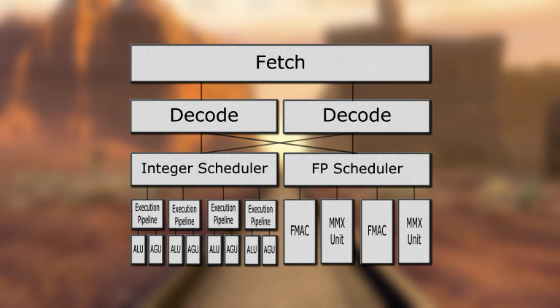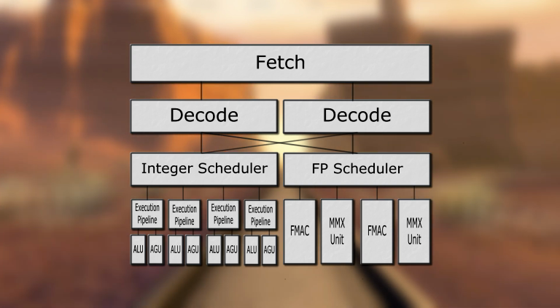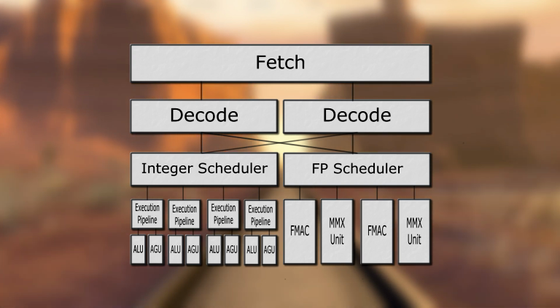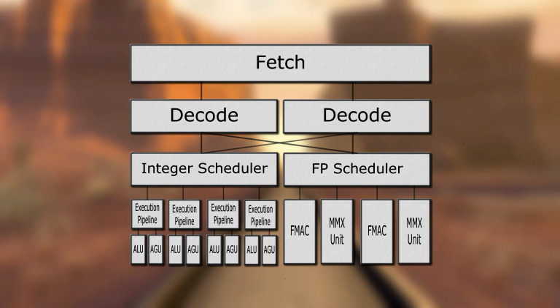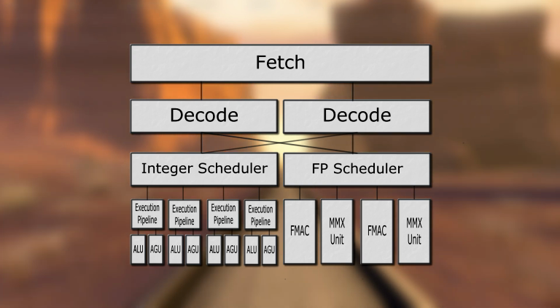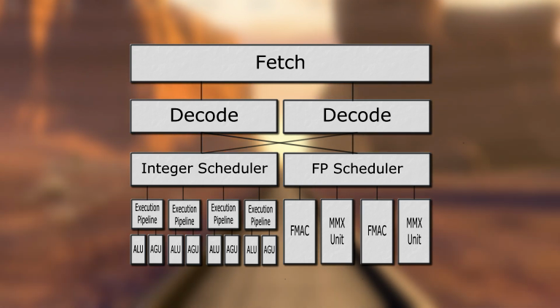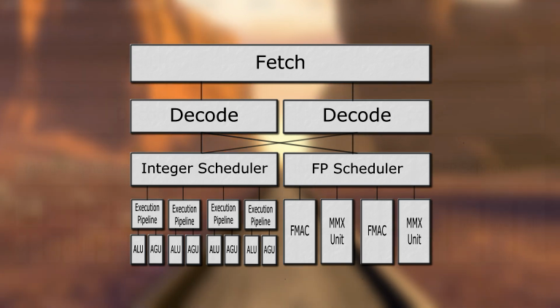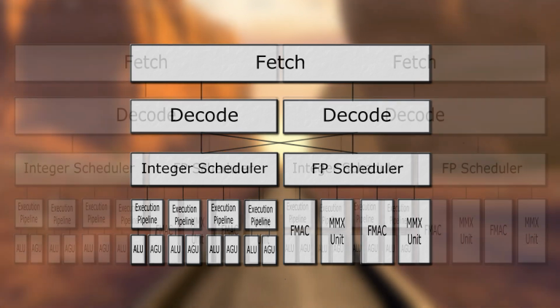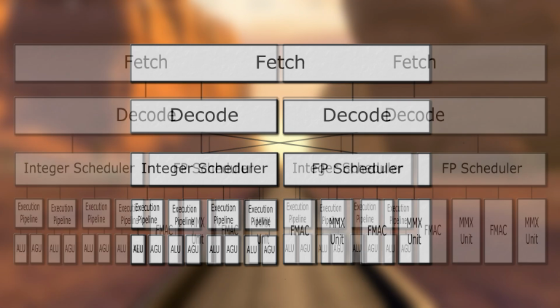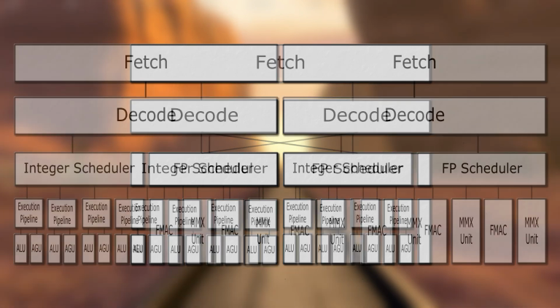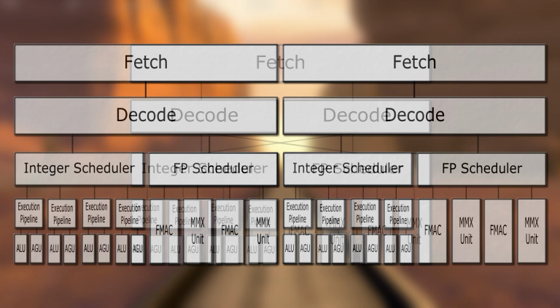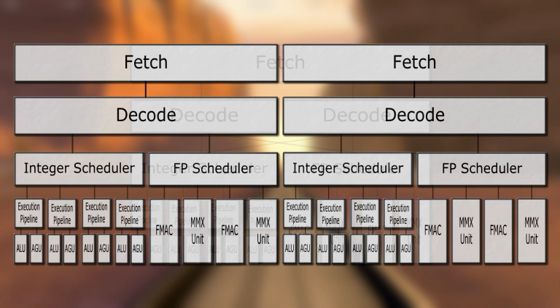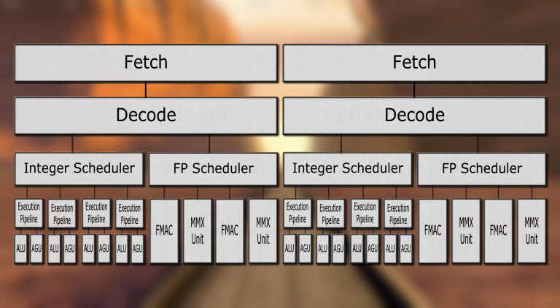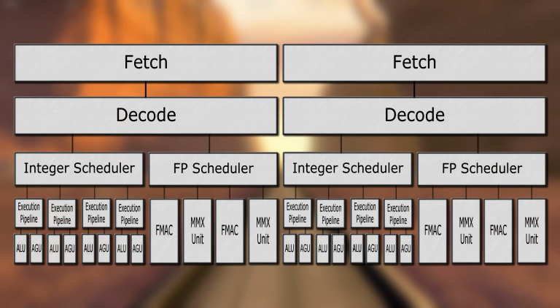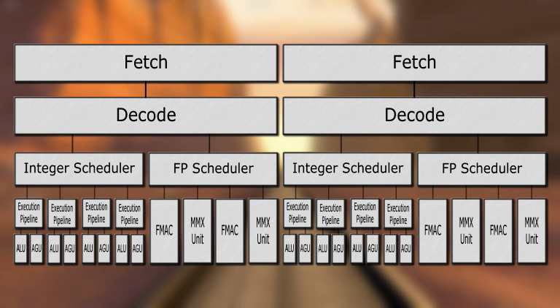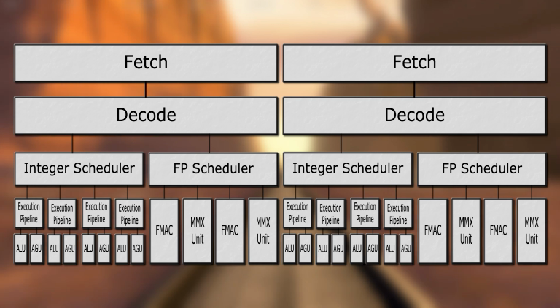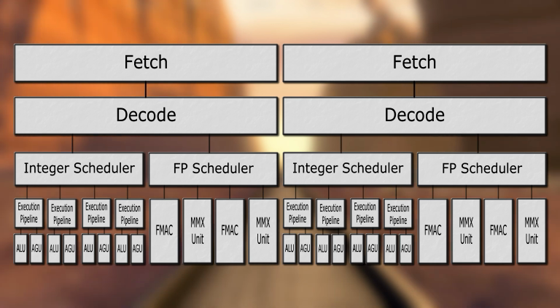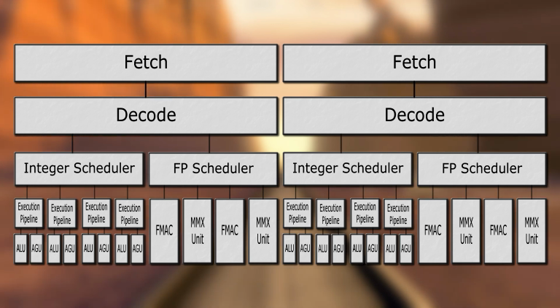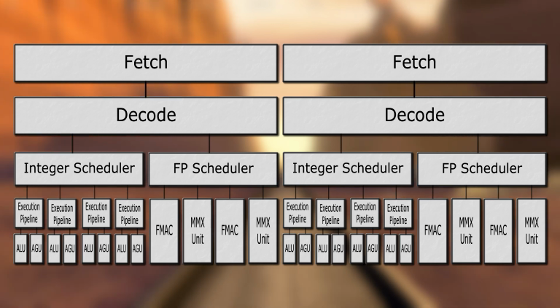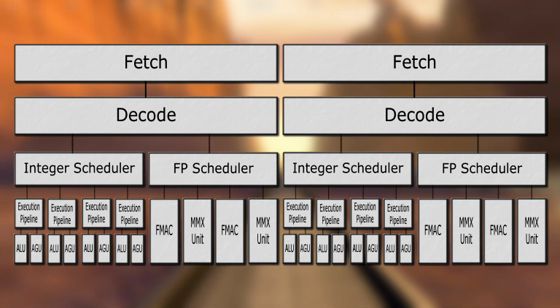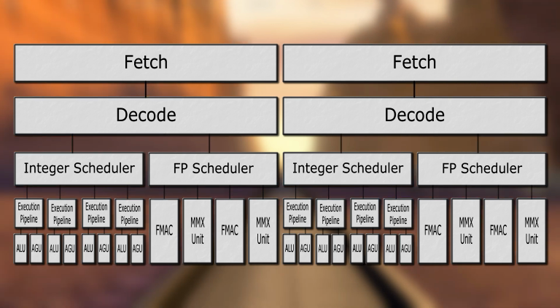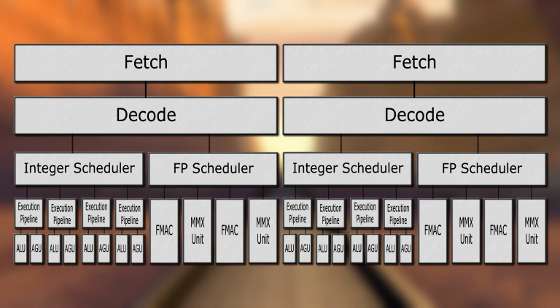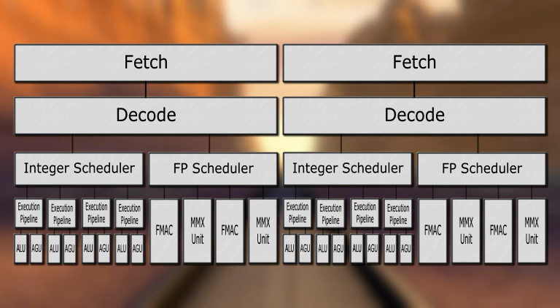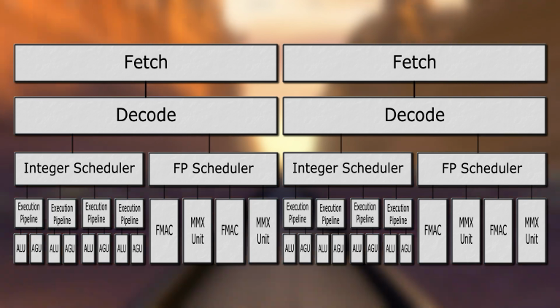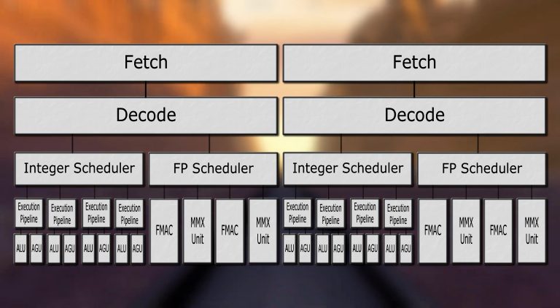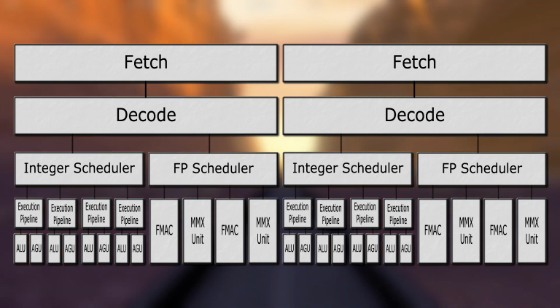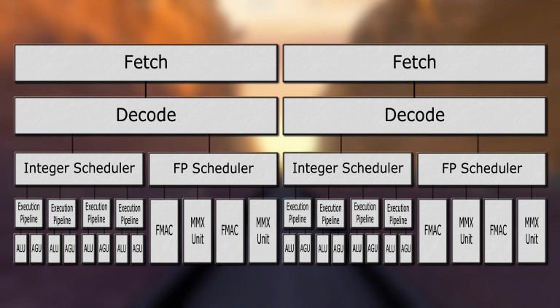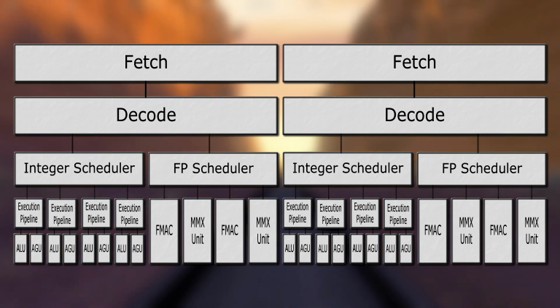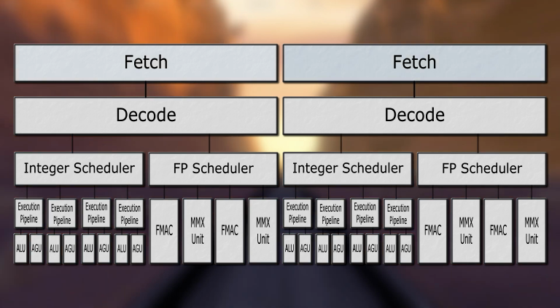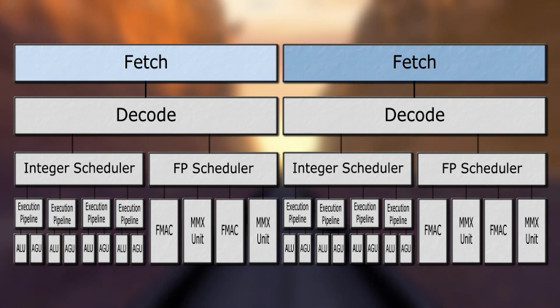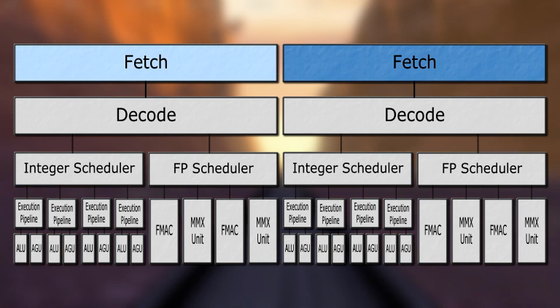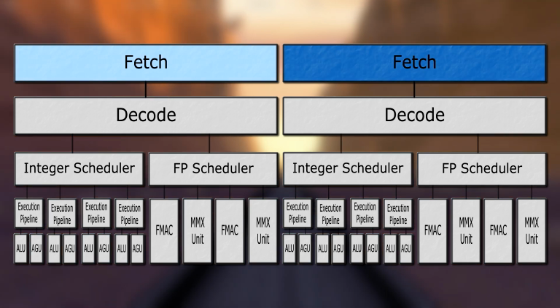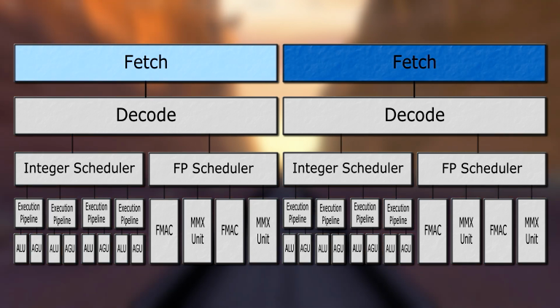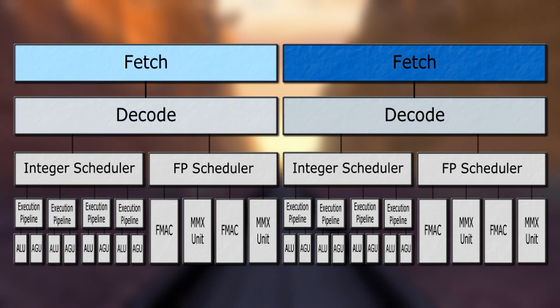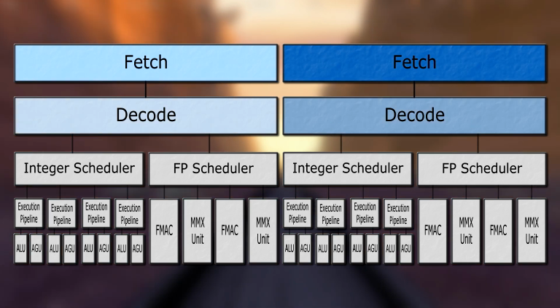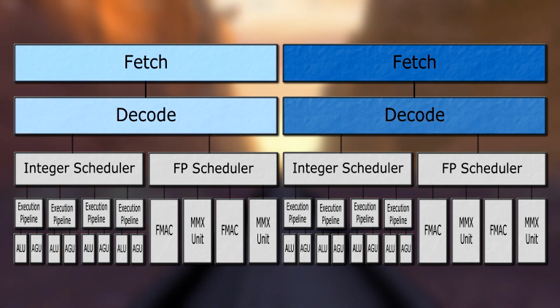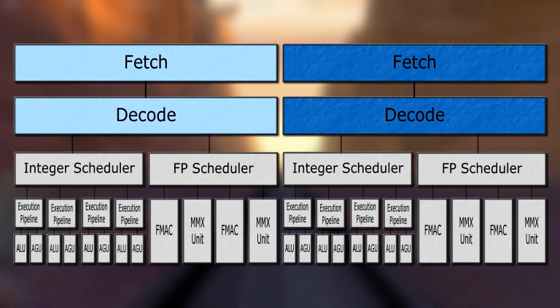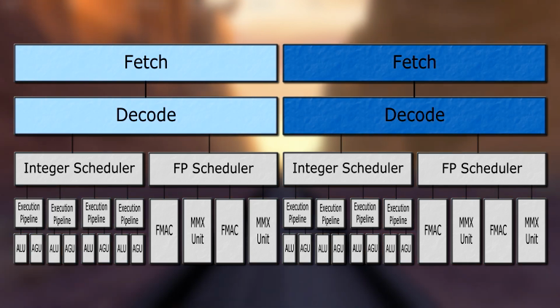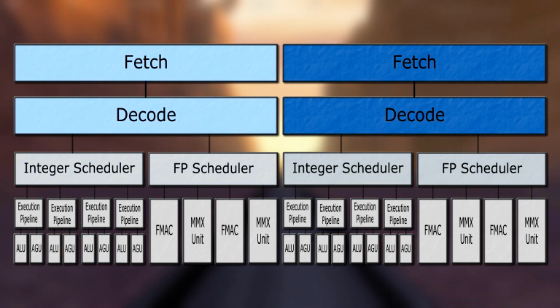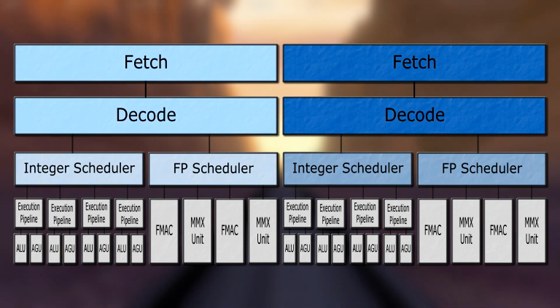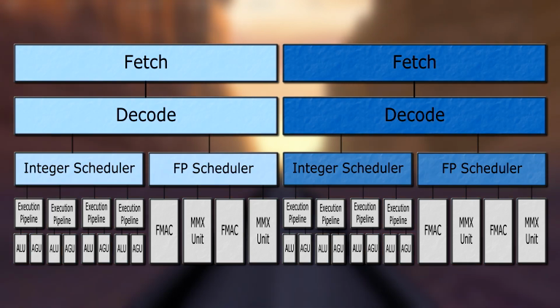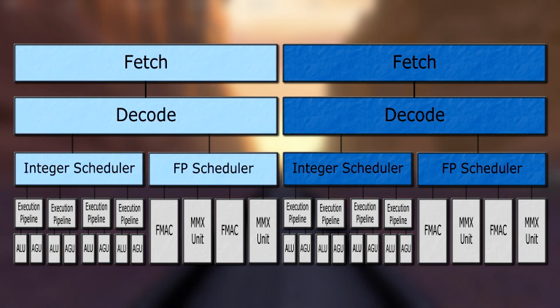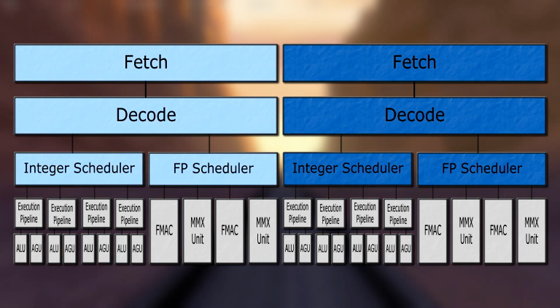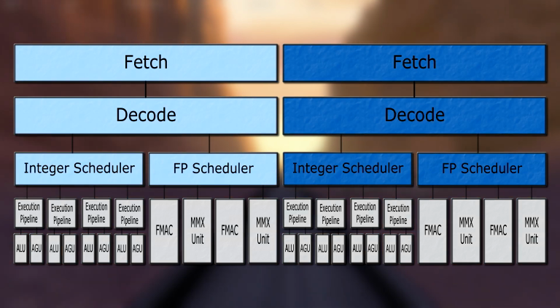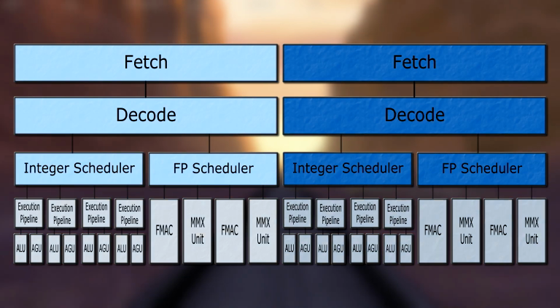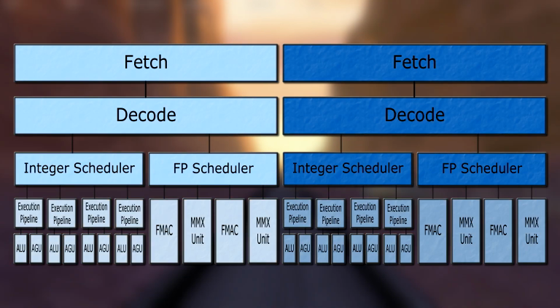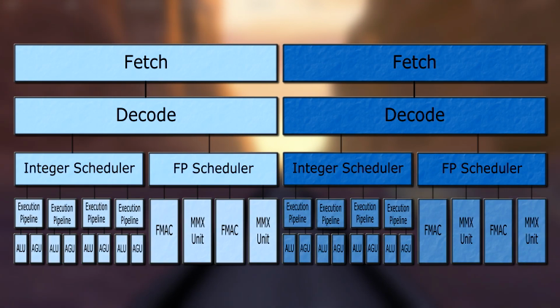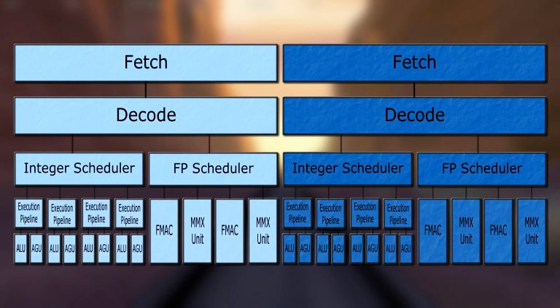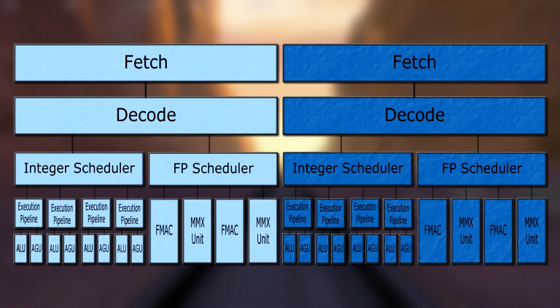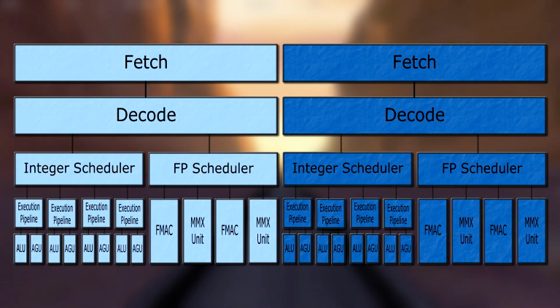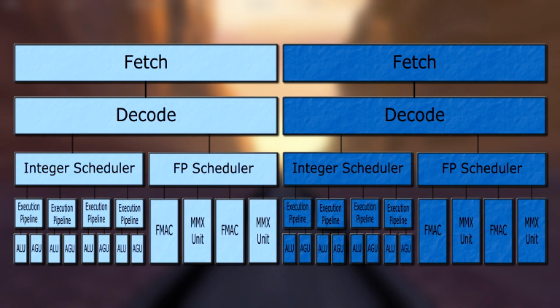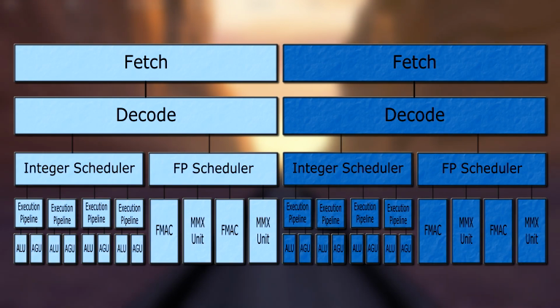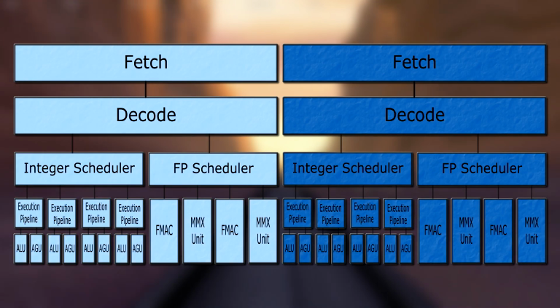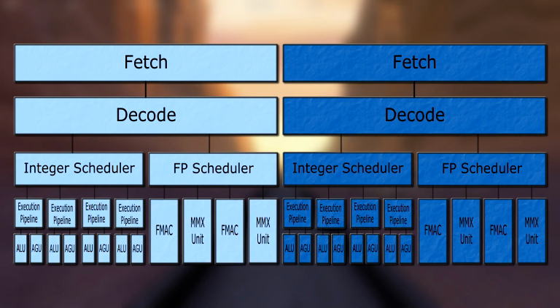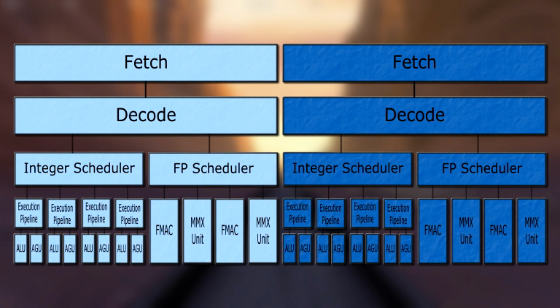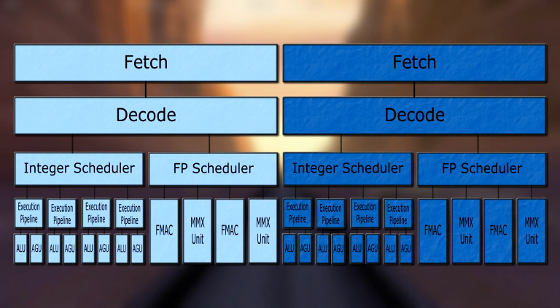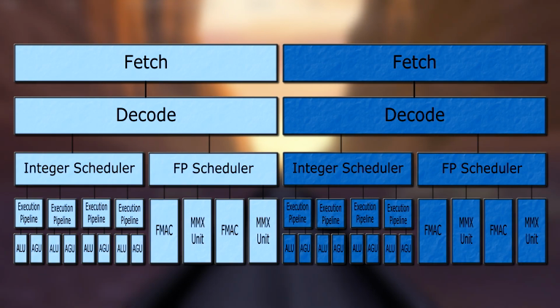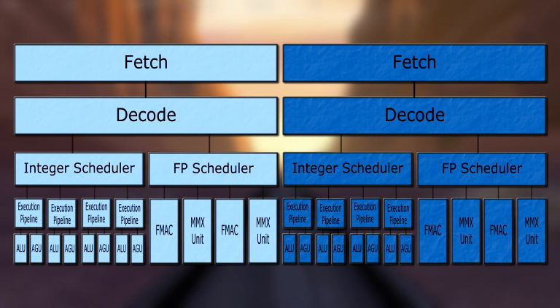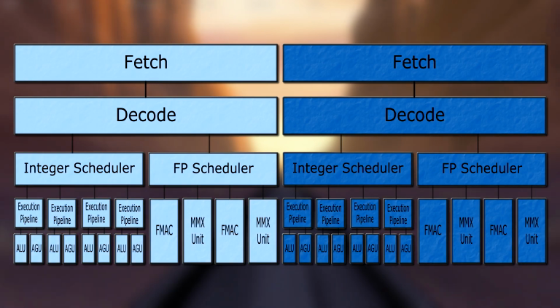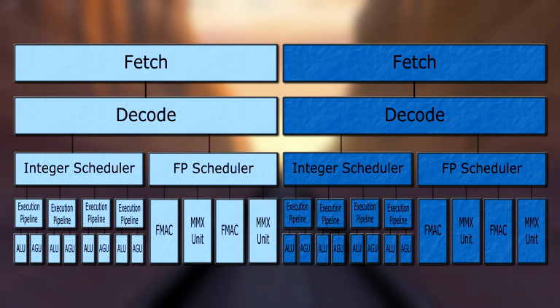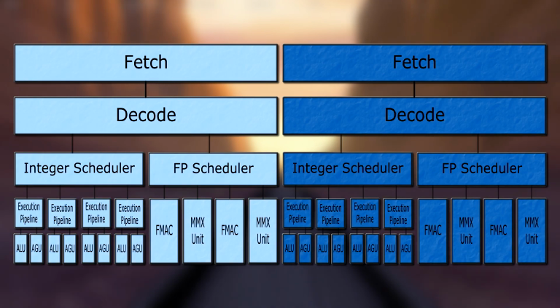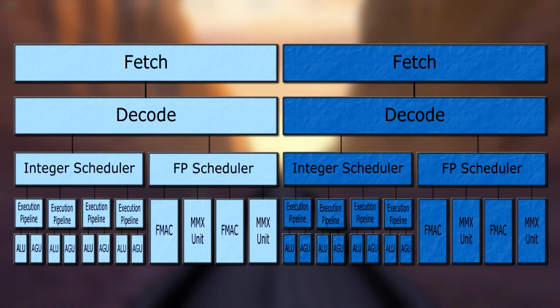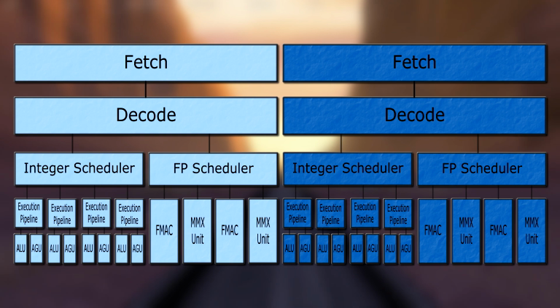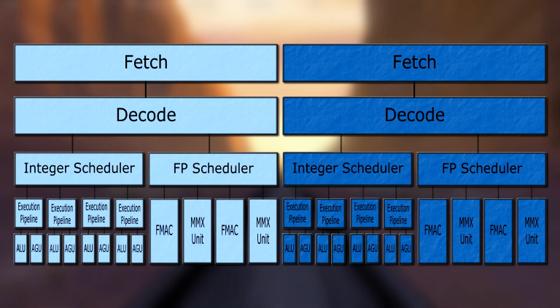Here's our traditional dual-core CPU. It works exactly like the single-core one, except there are two.